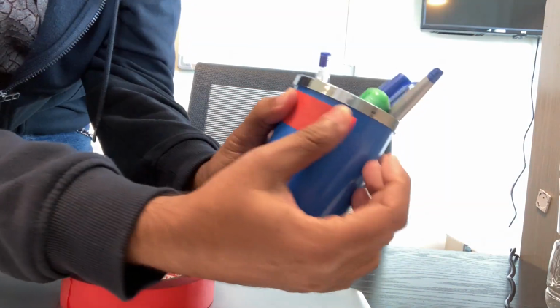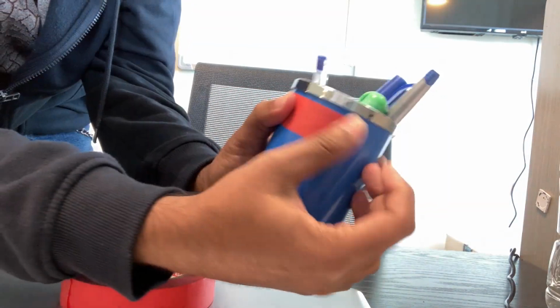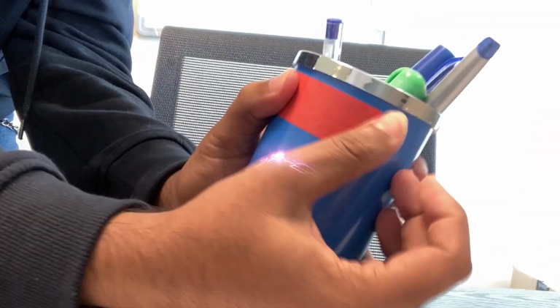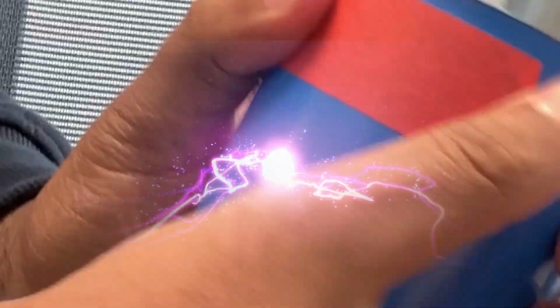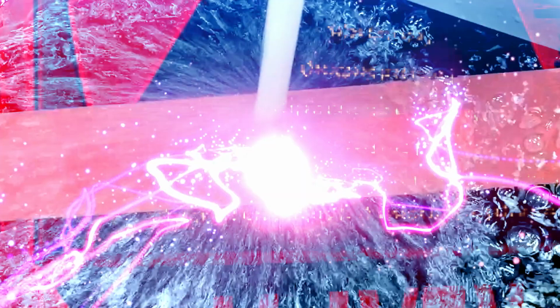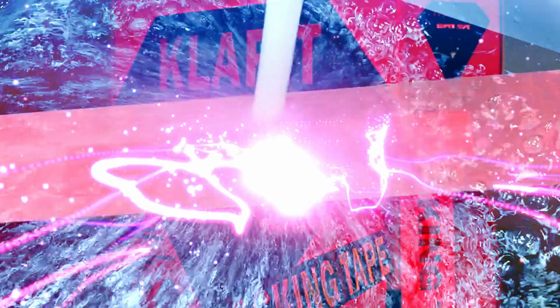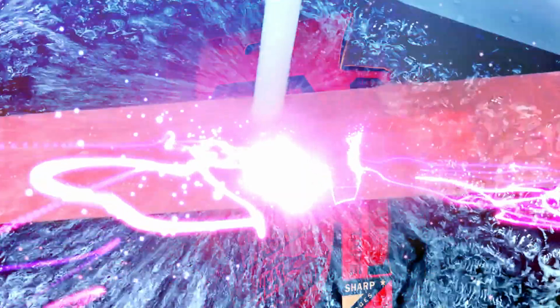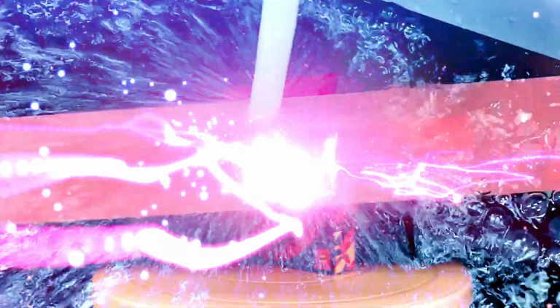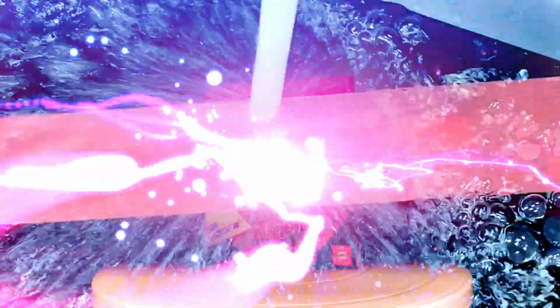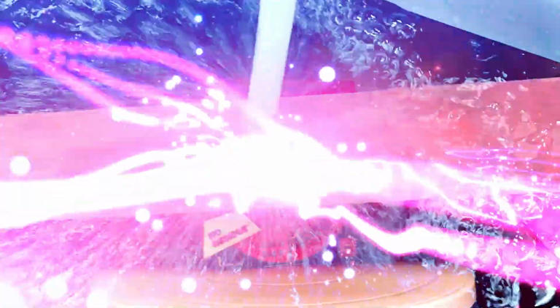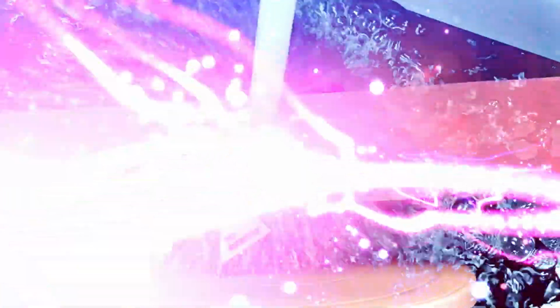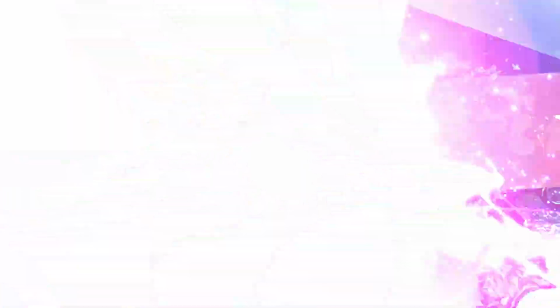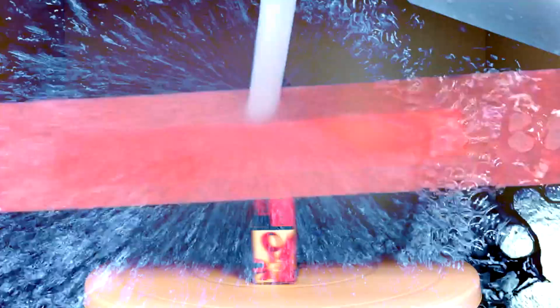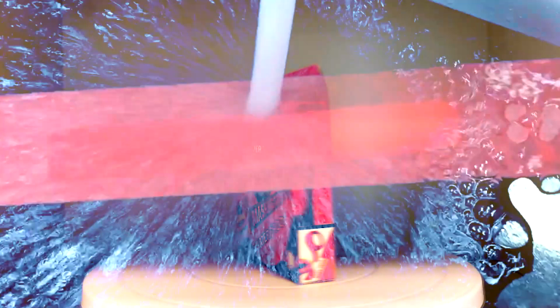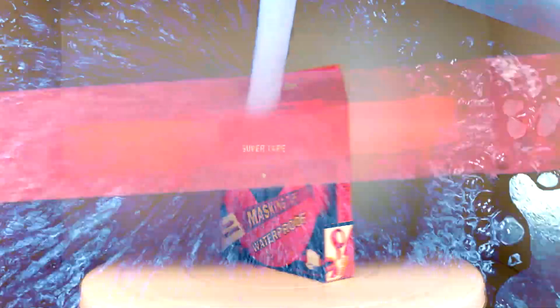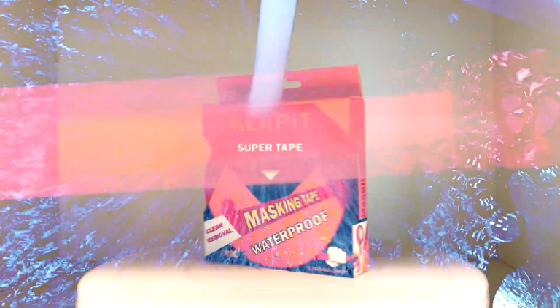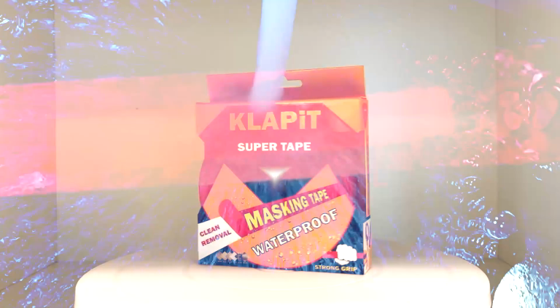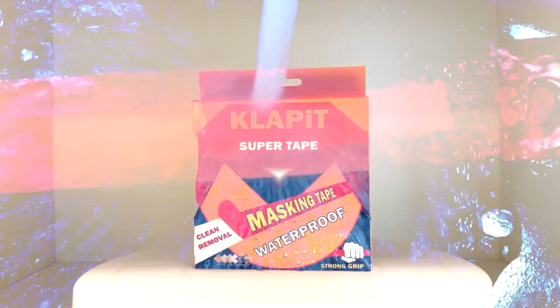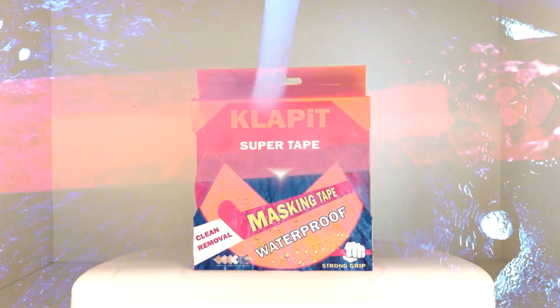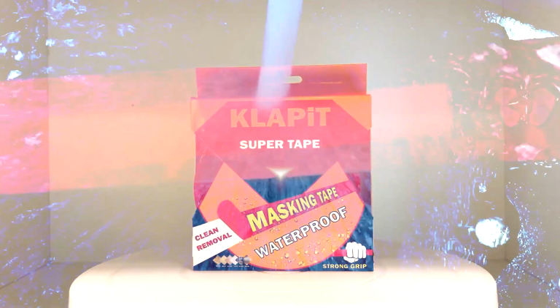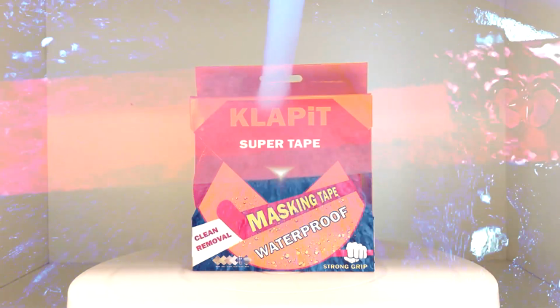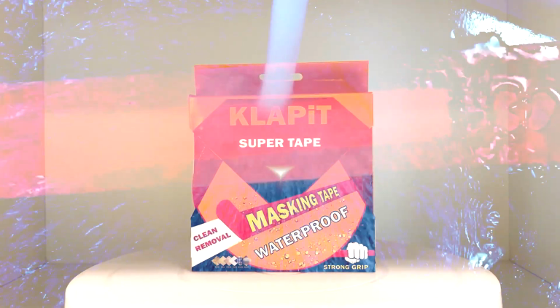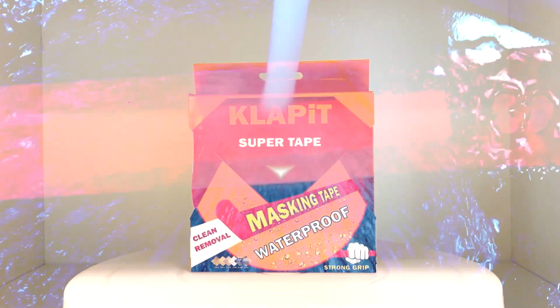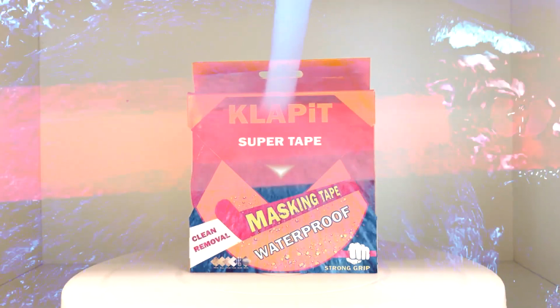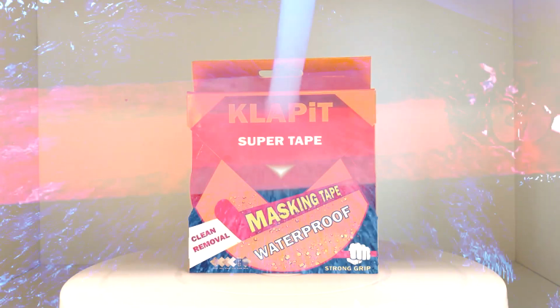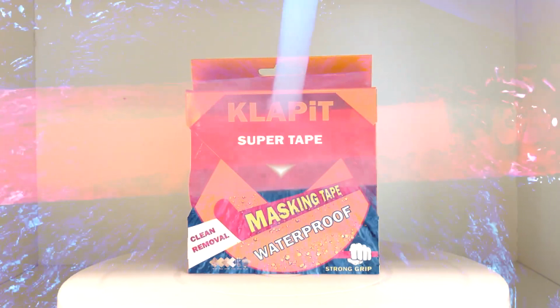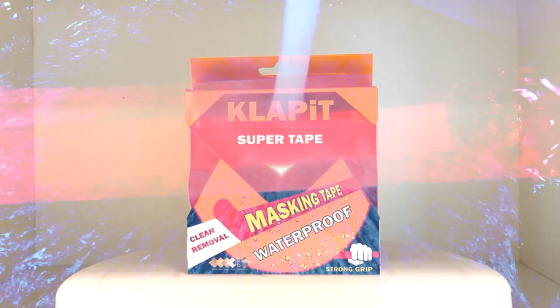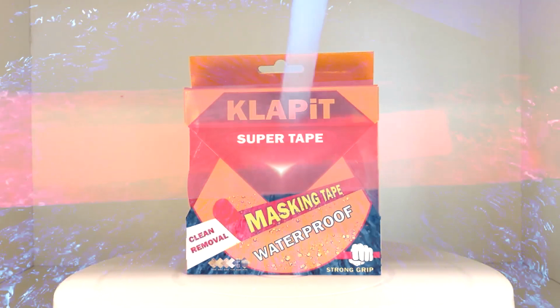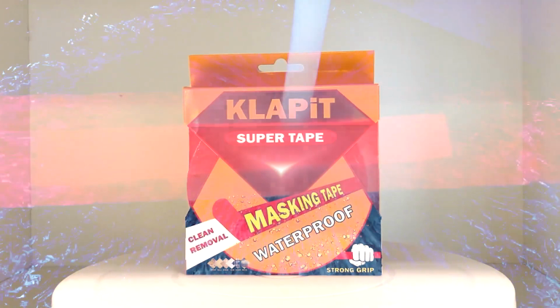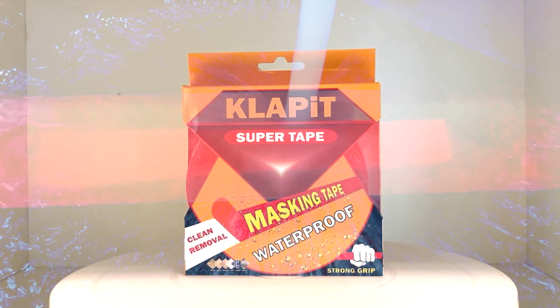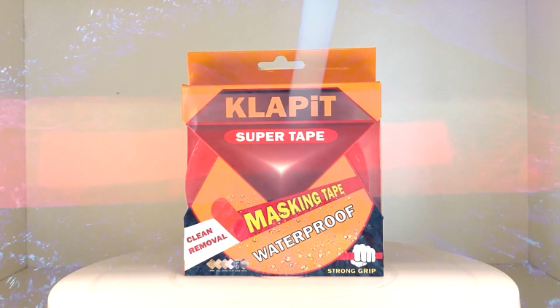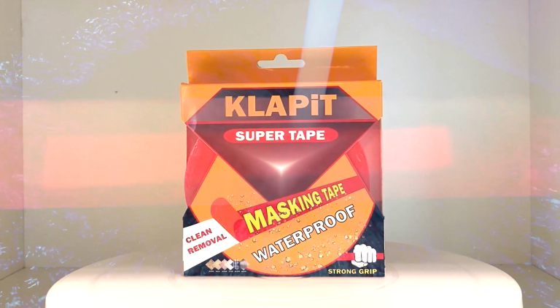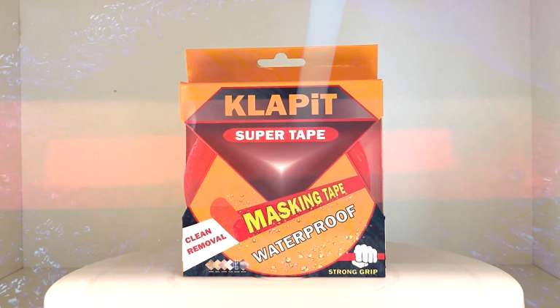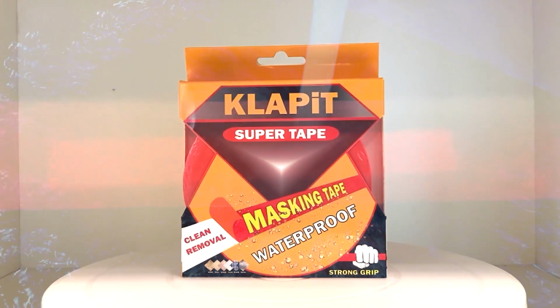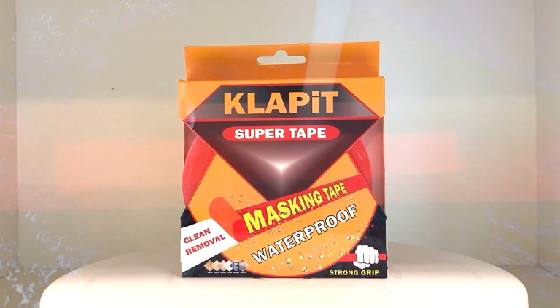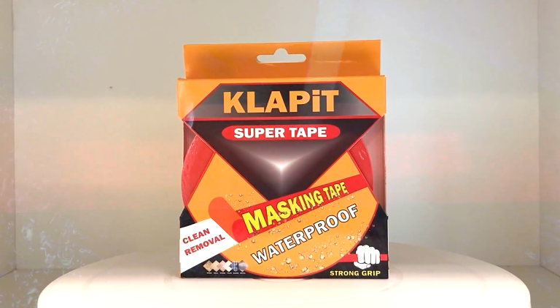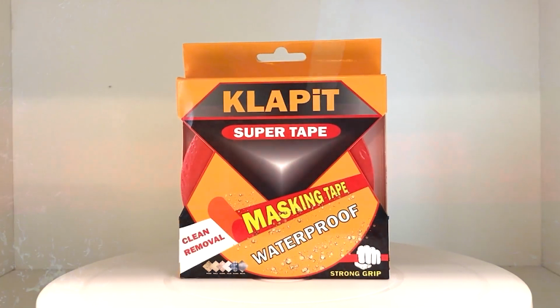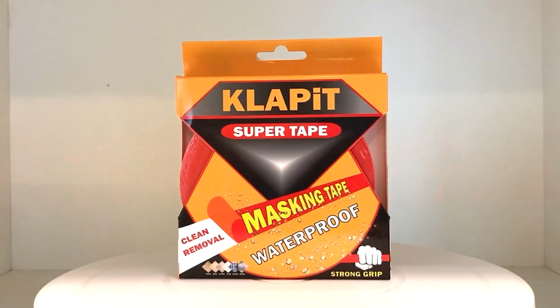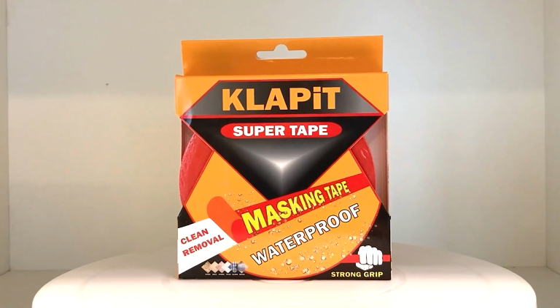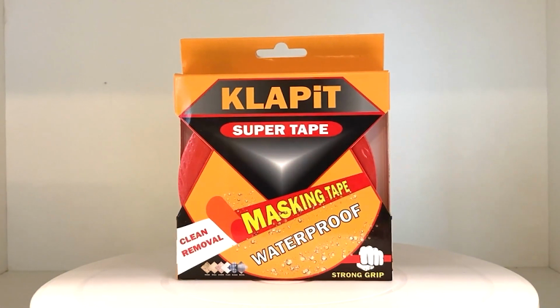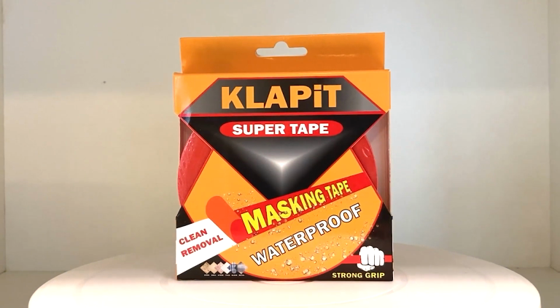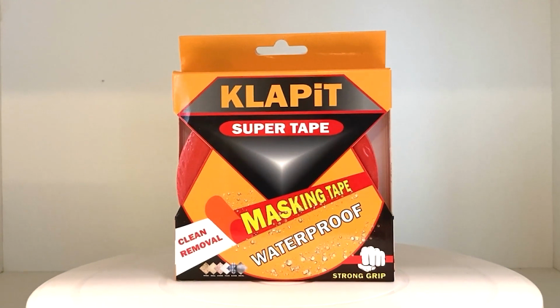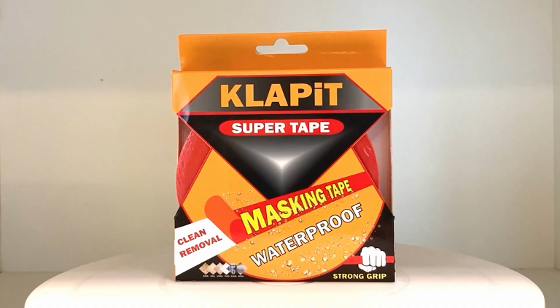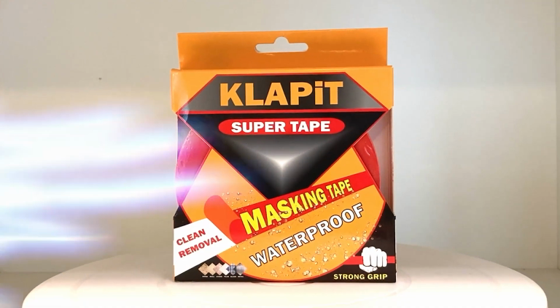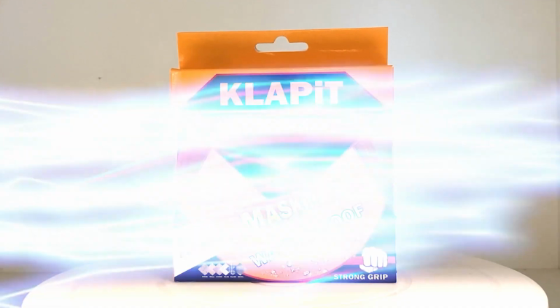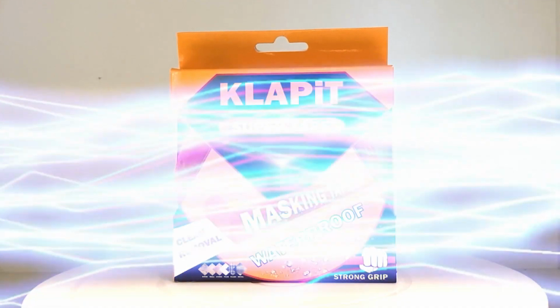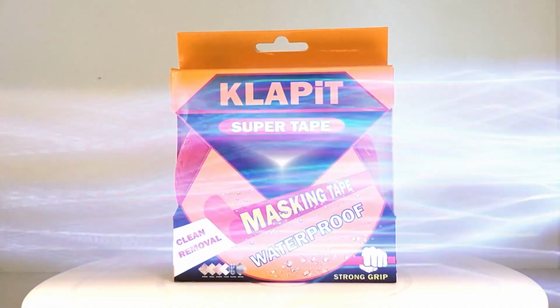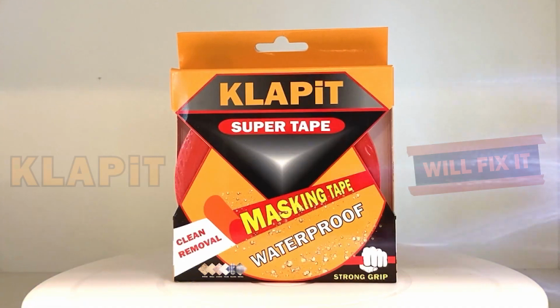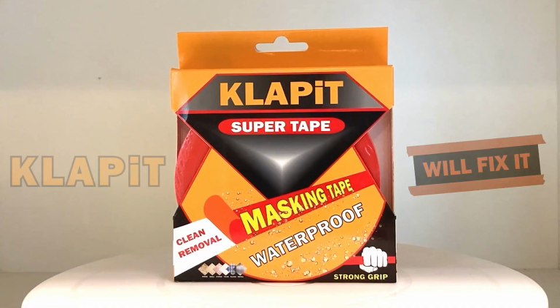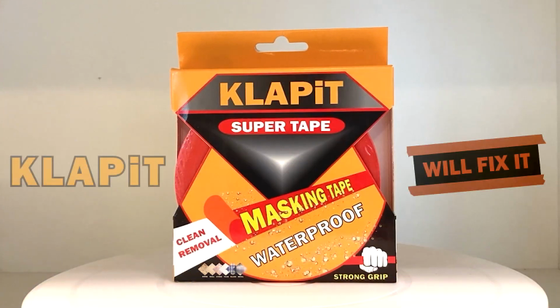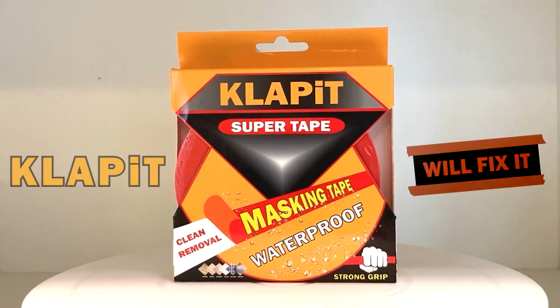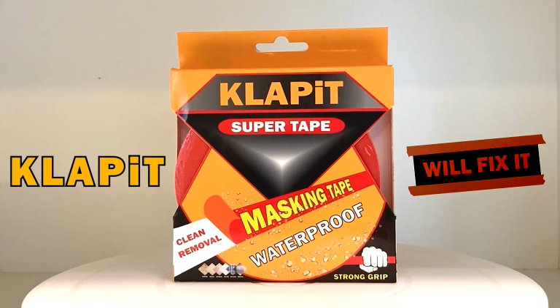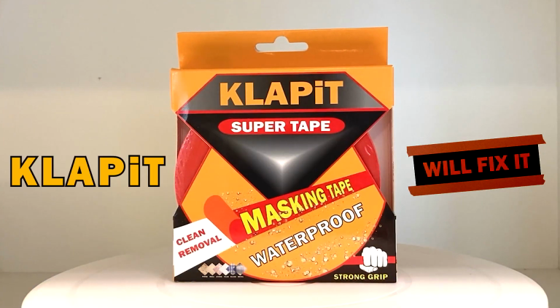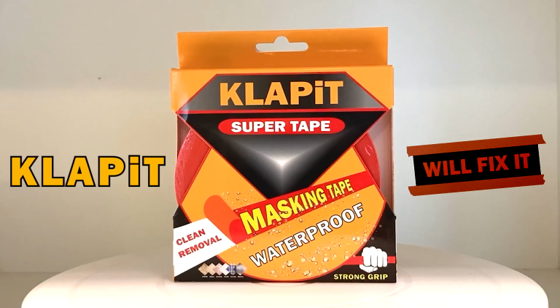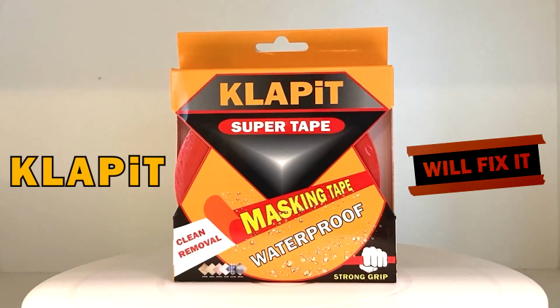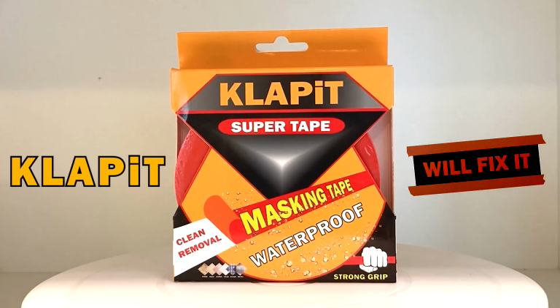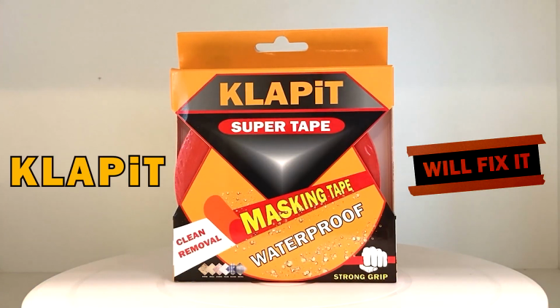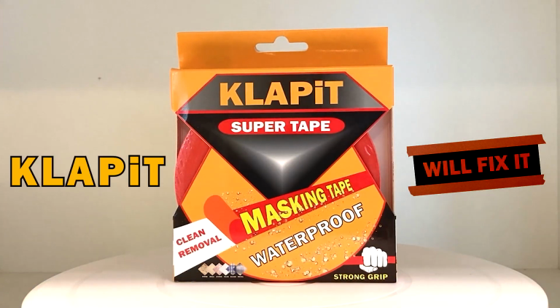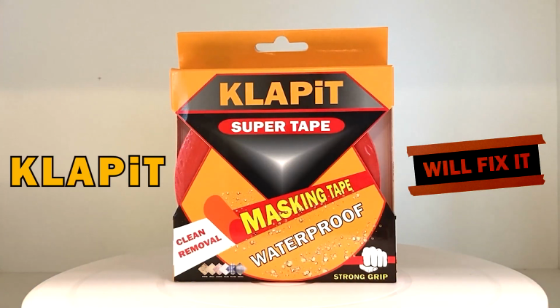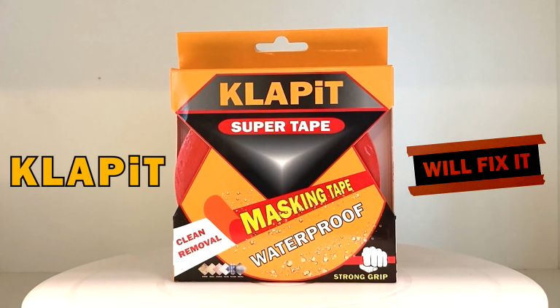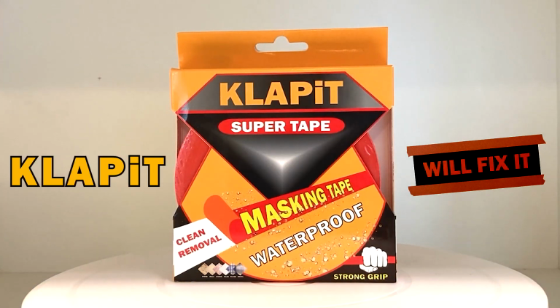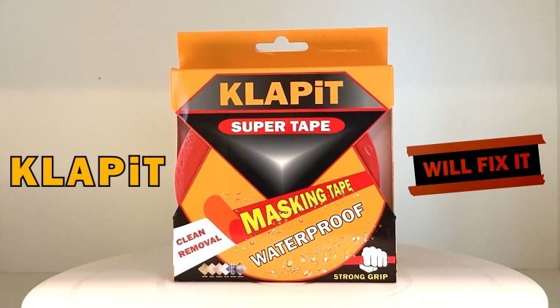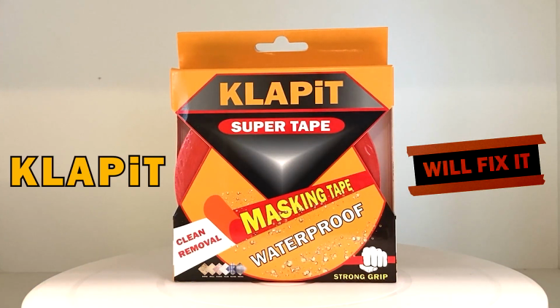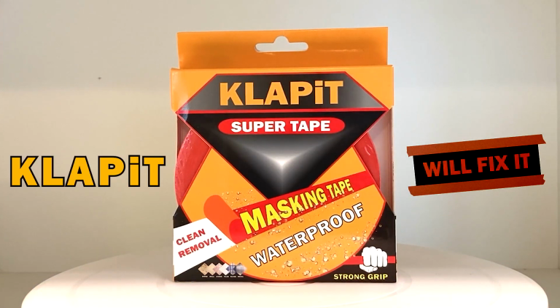For the very first time — Clap It waterproof. Clap It will fix it.